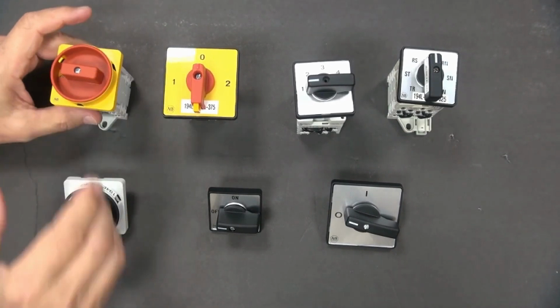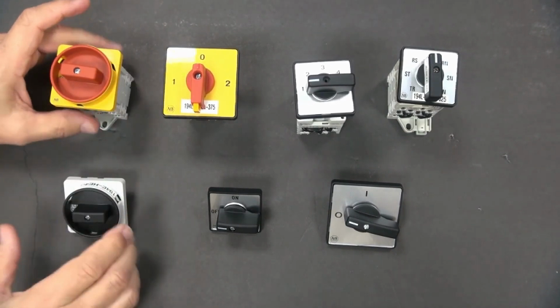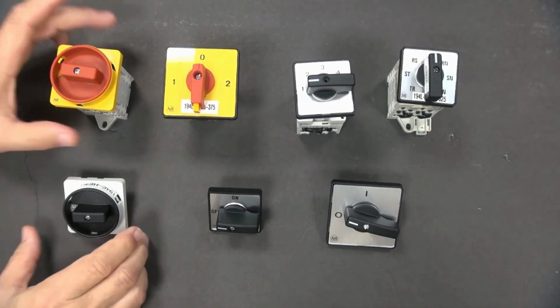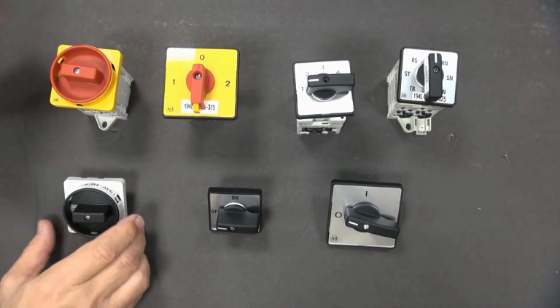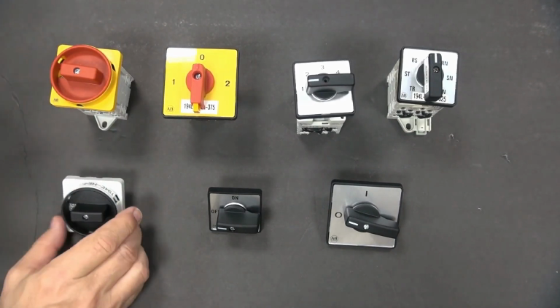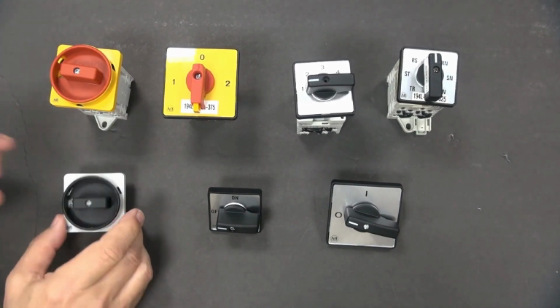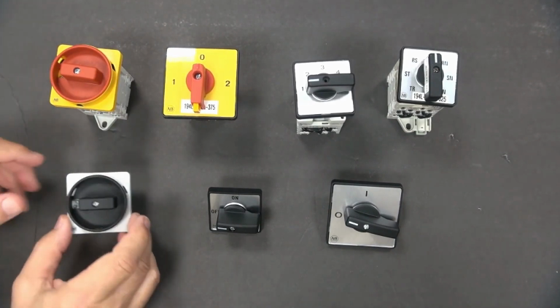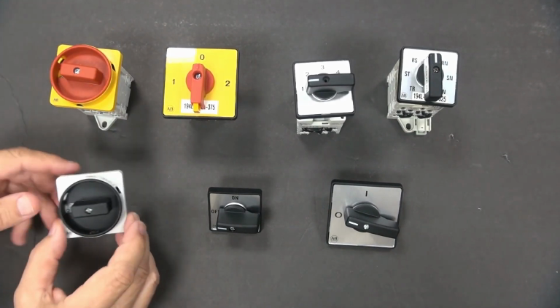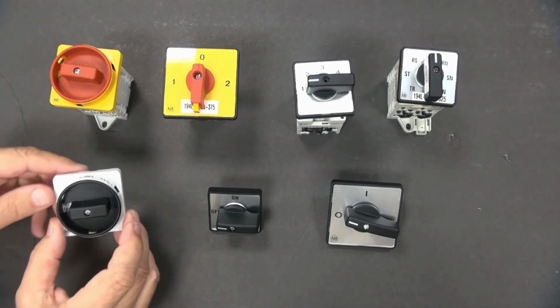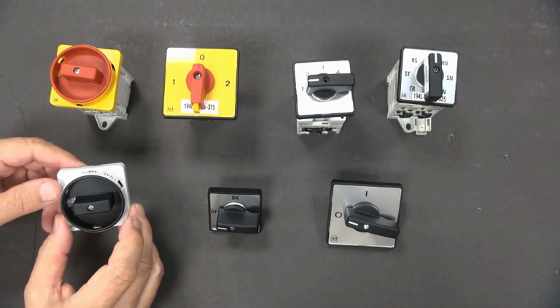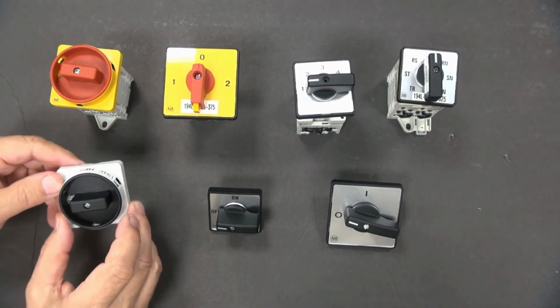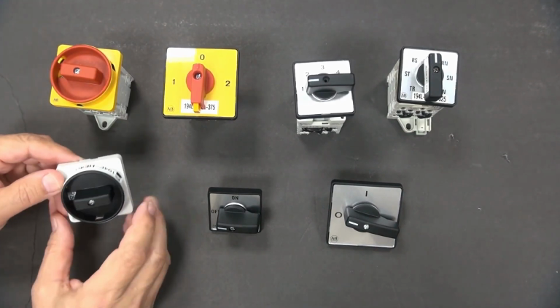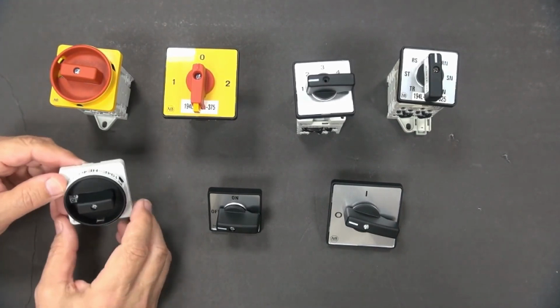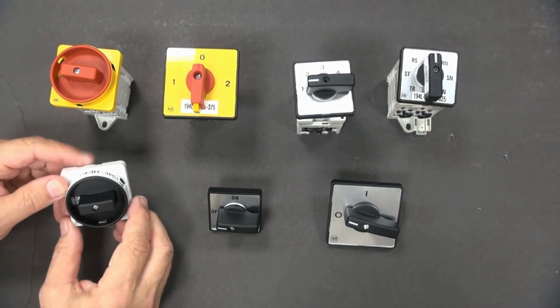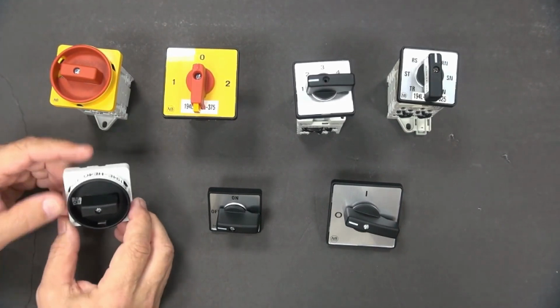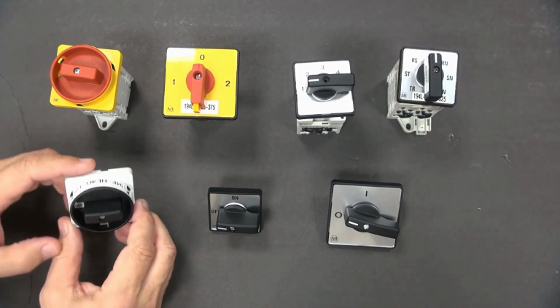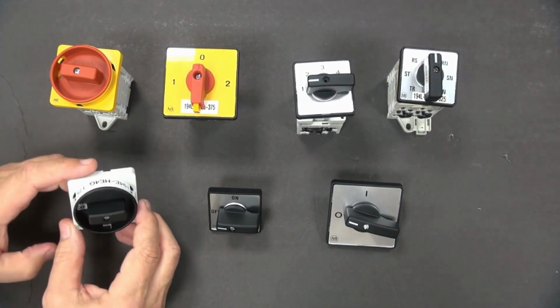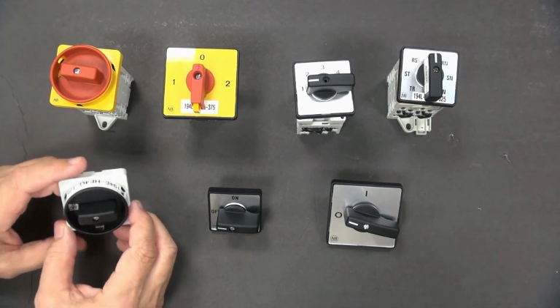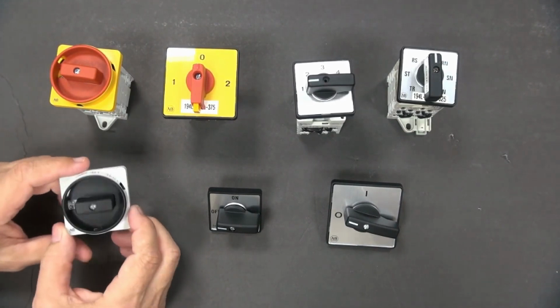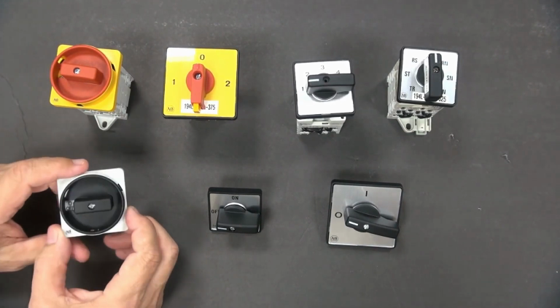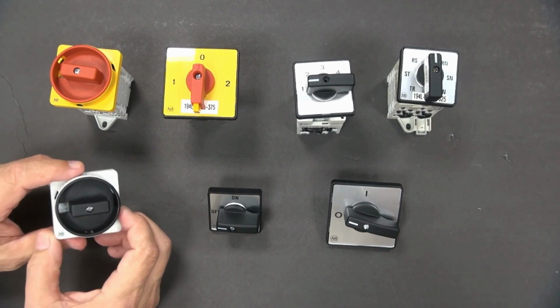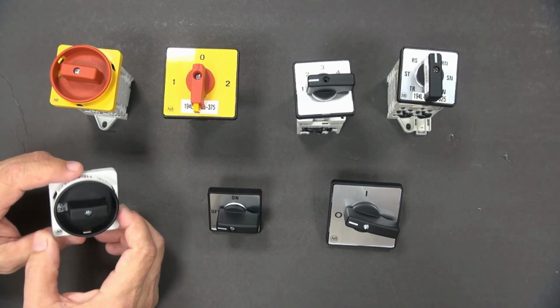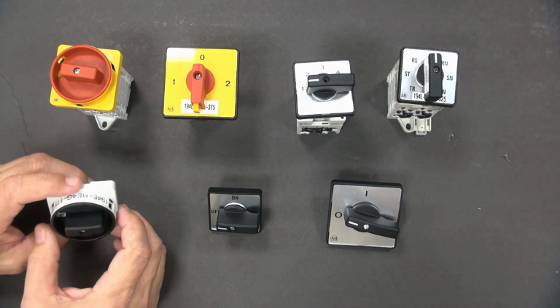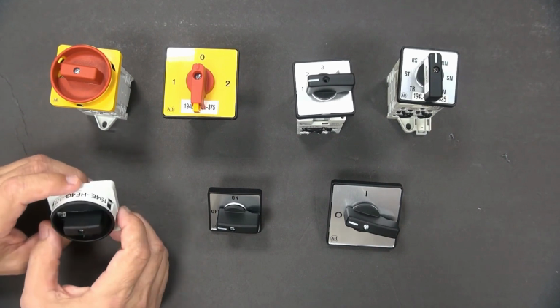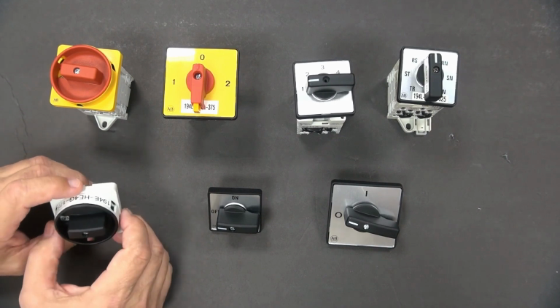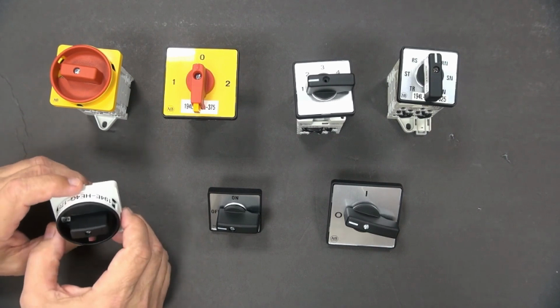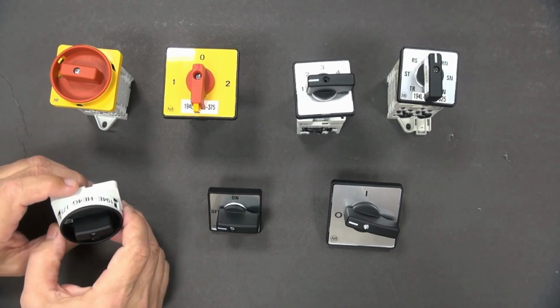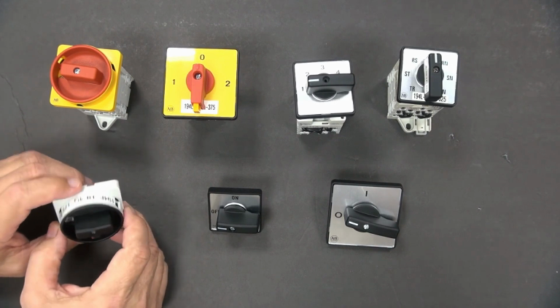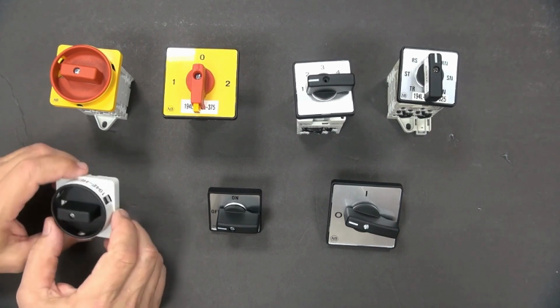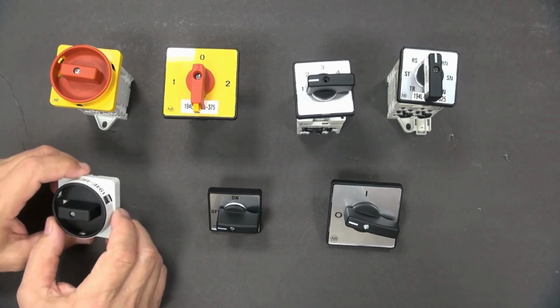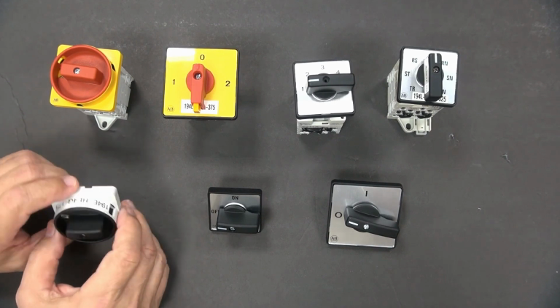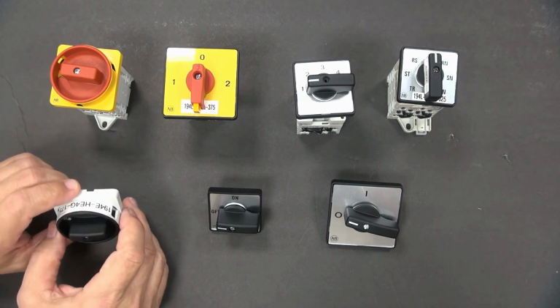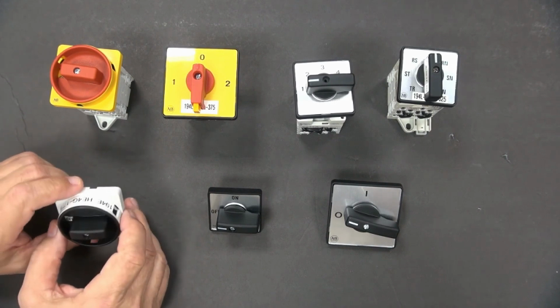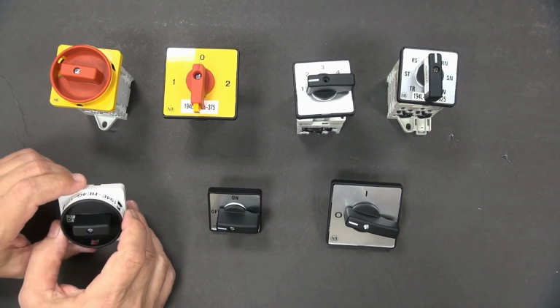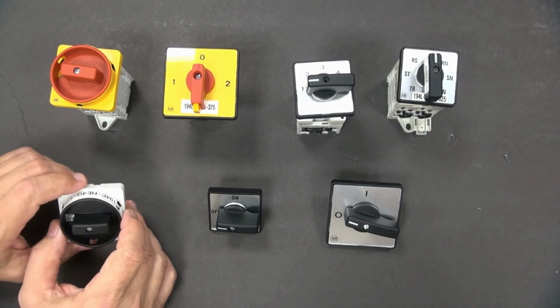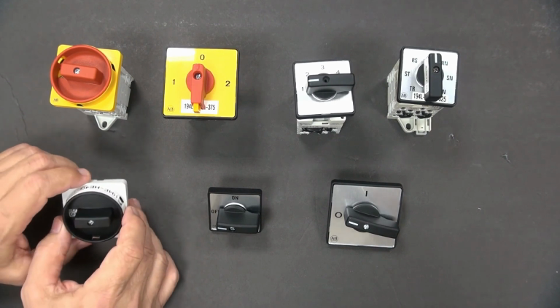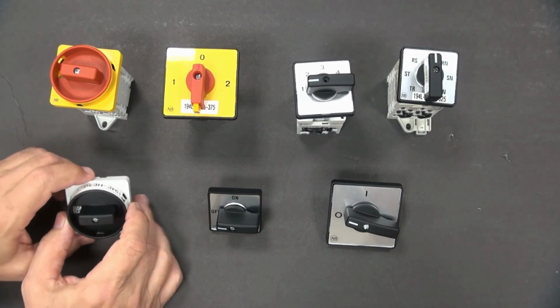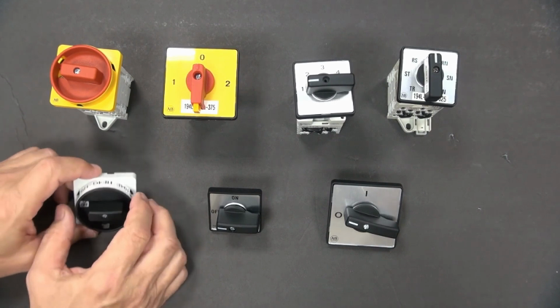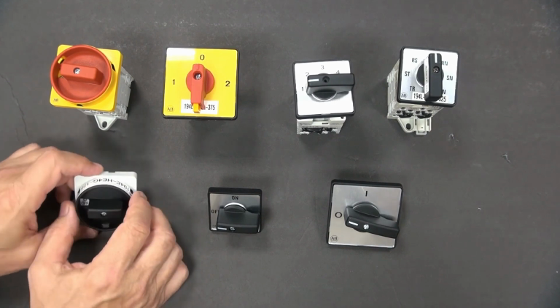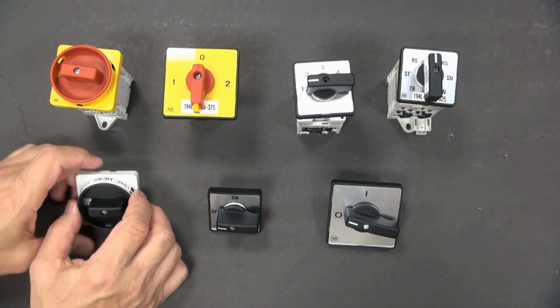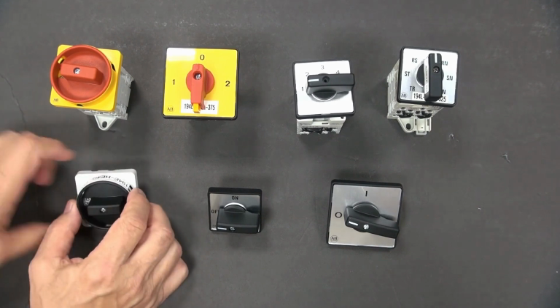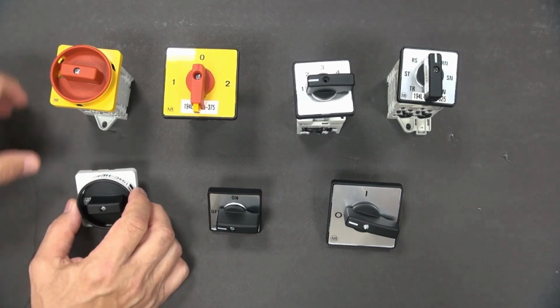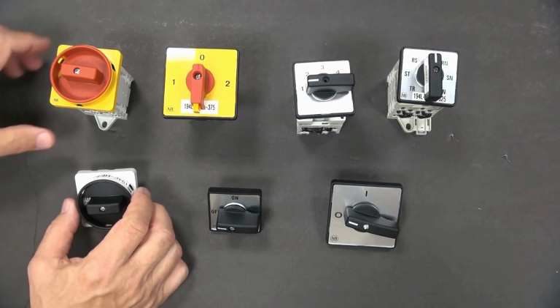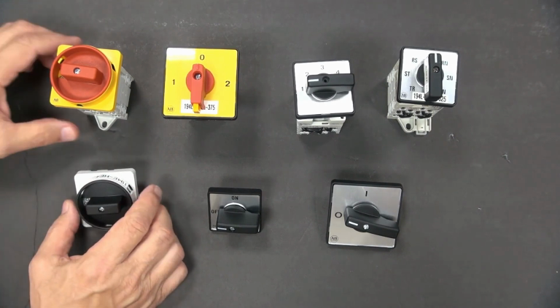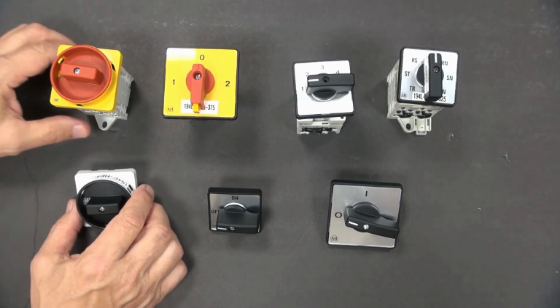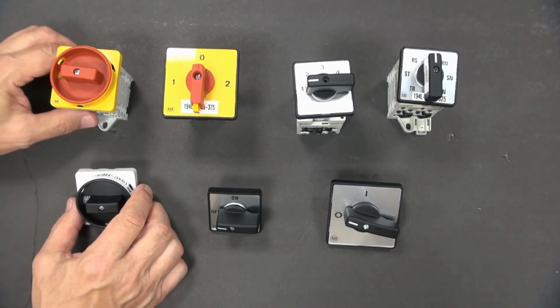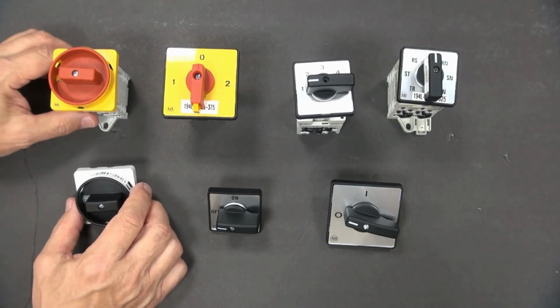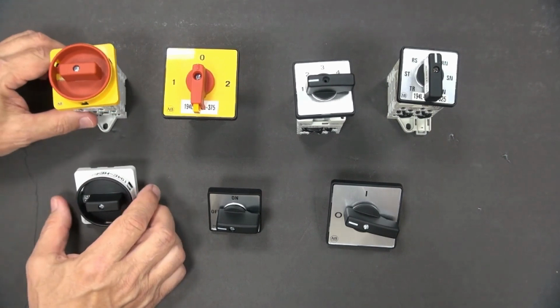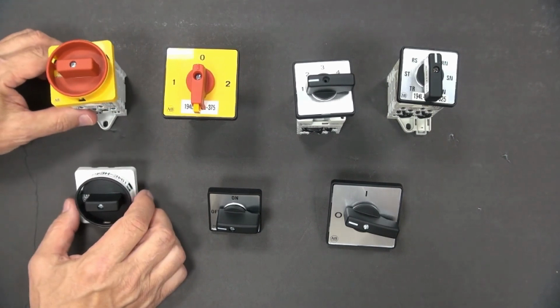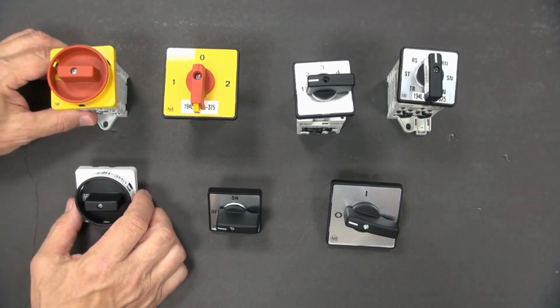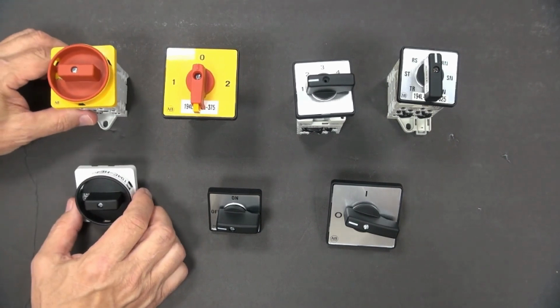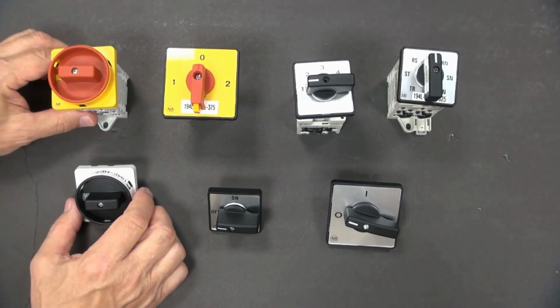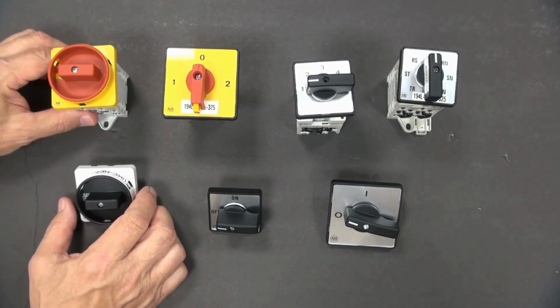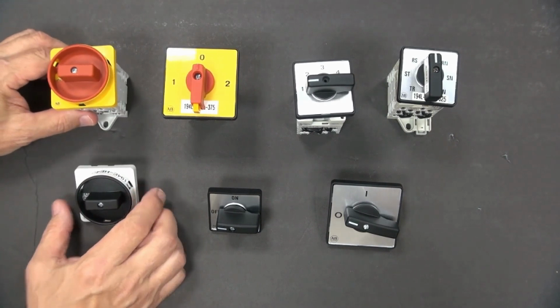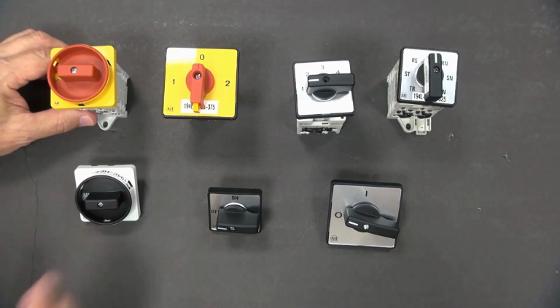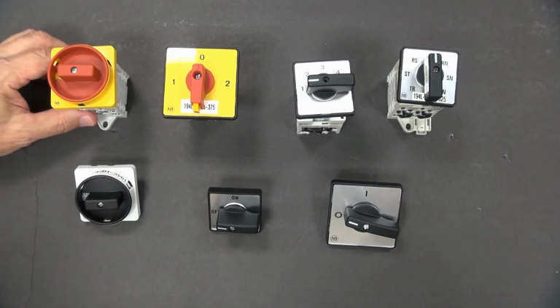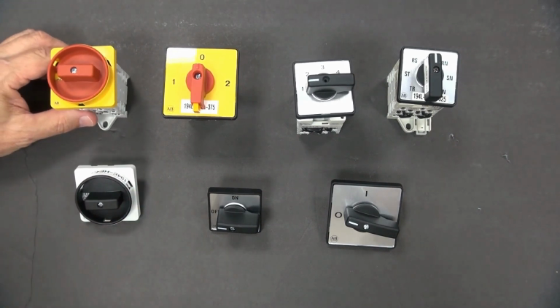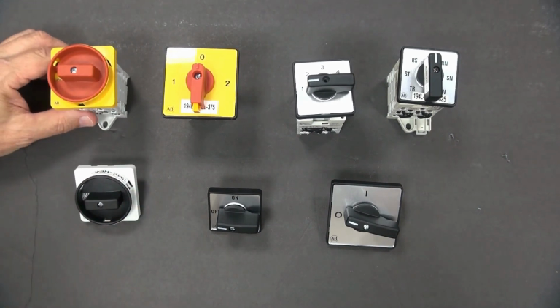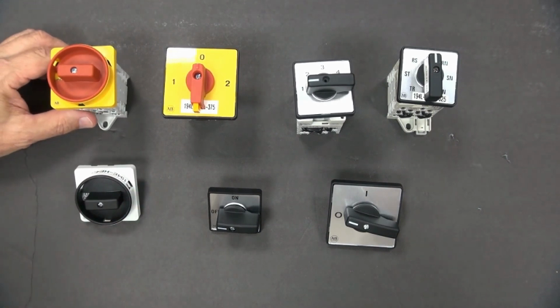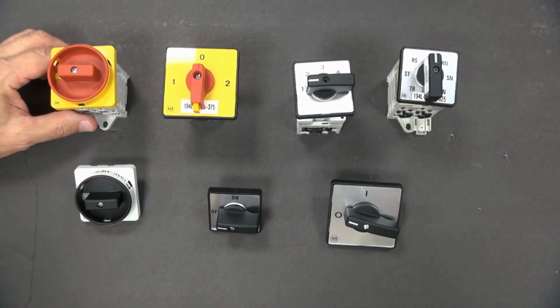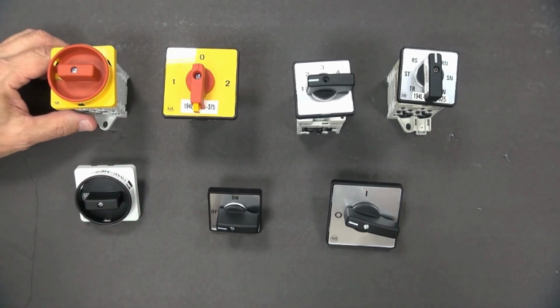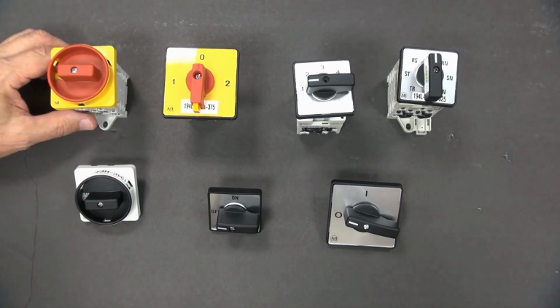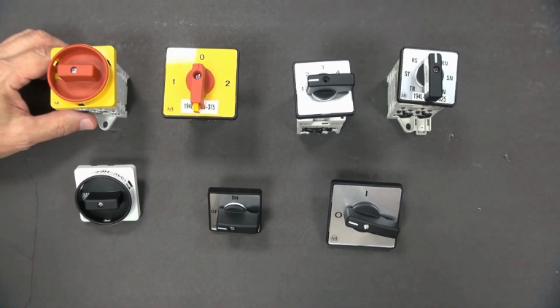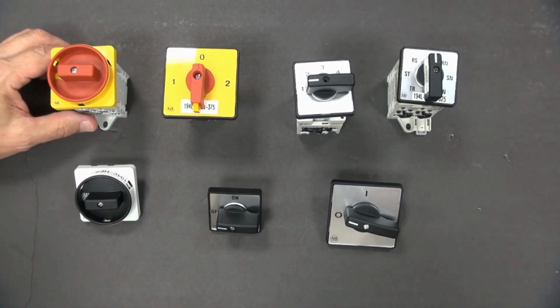It also comes in a gray and black configuration. By the way, this is a size four handle.